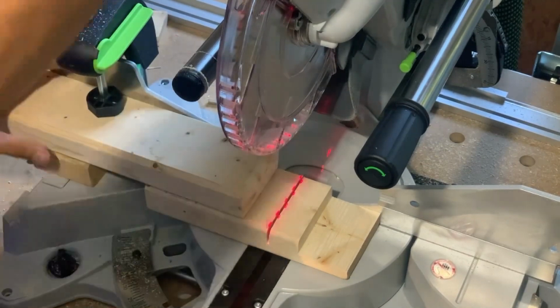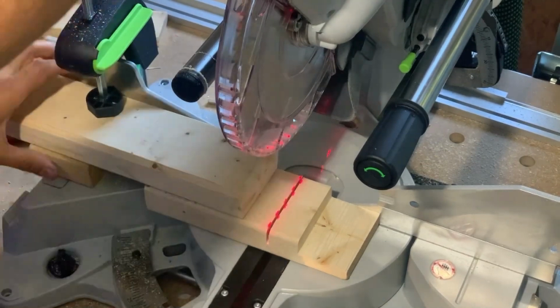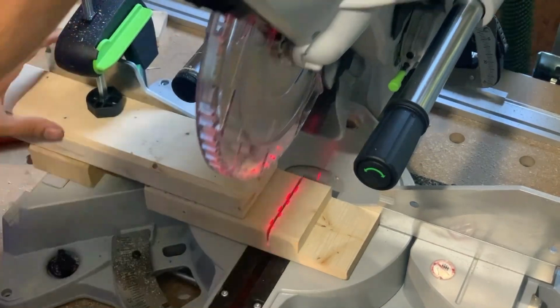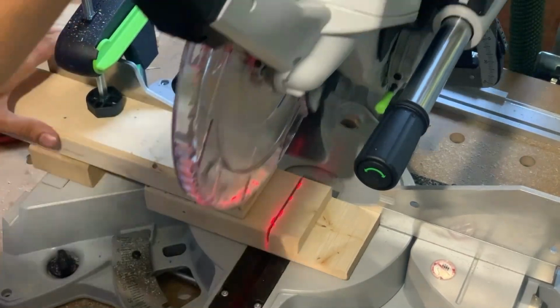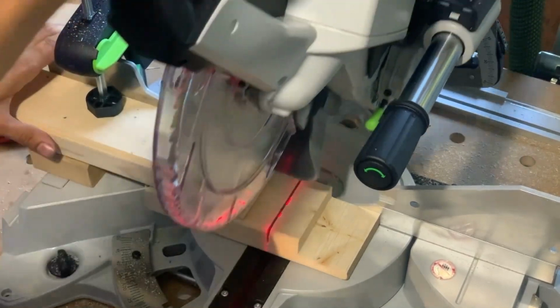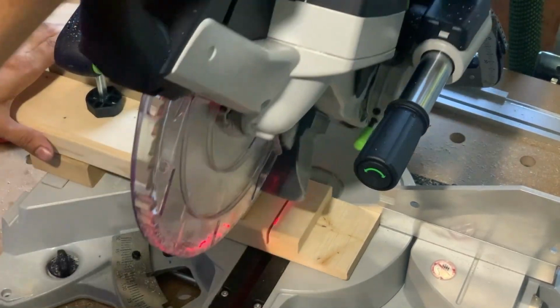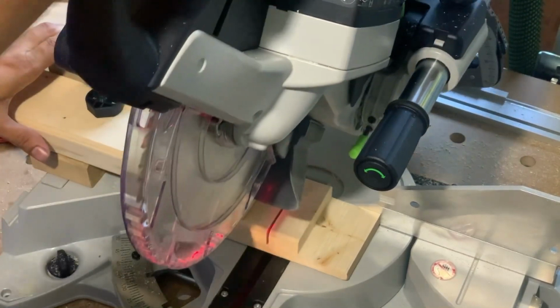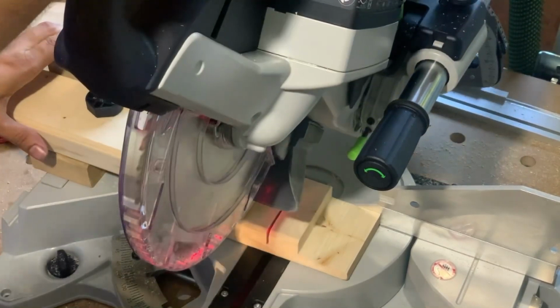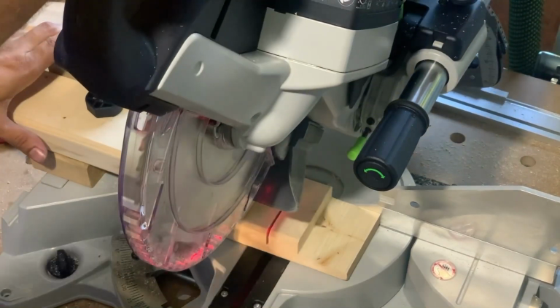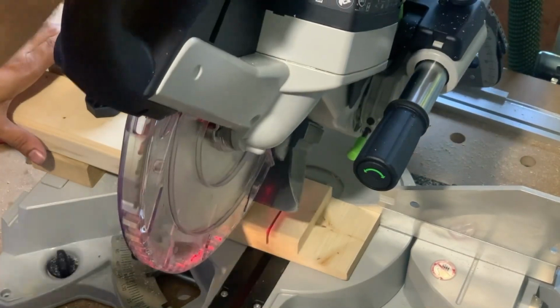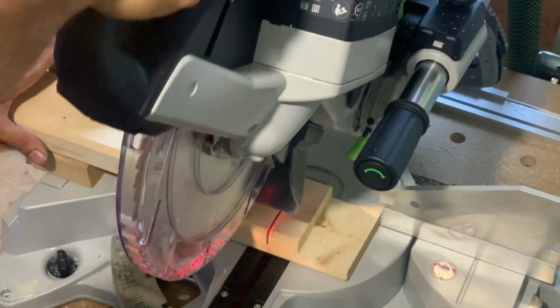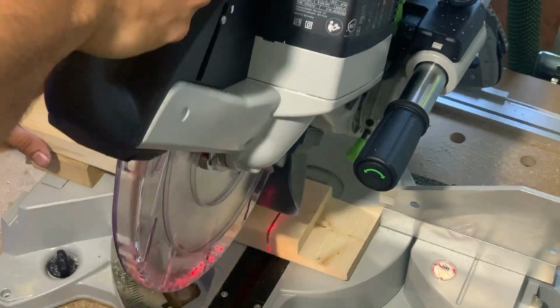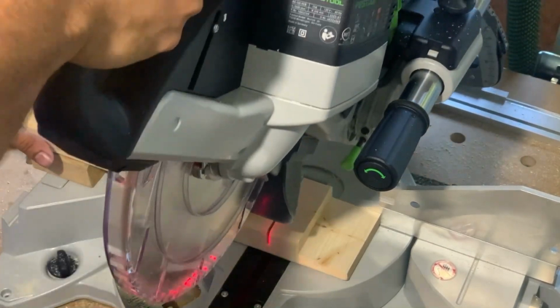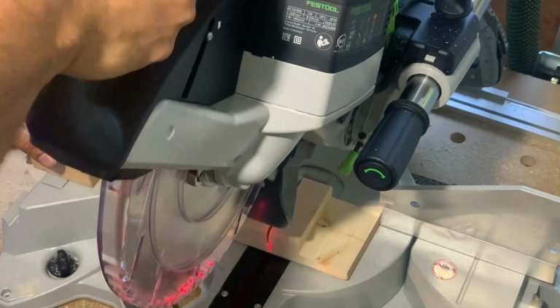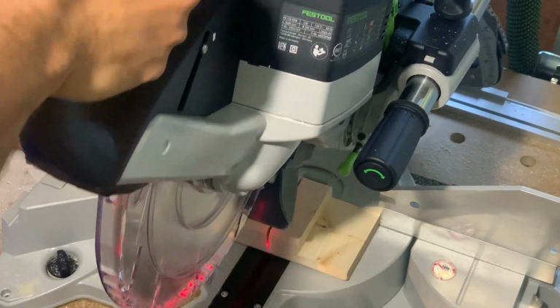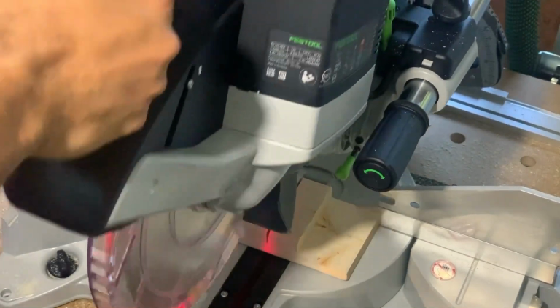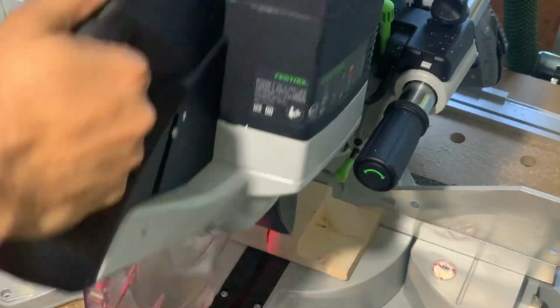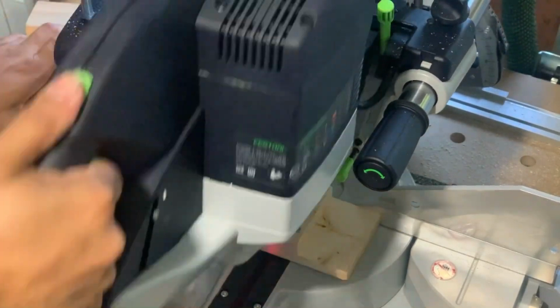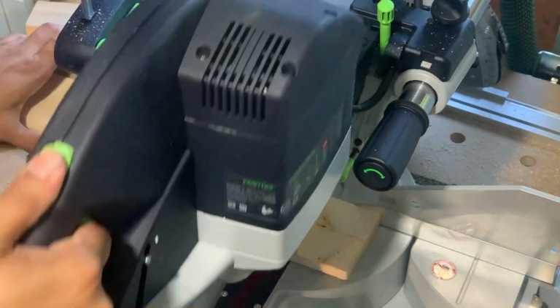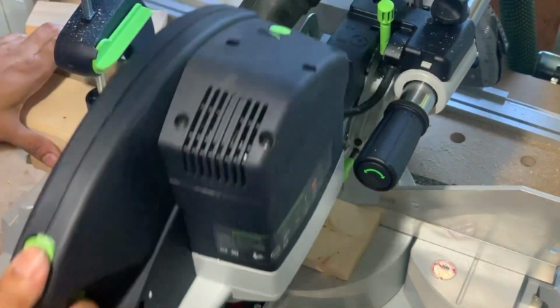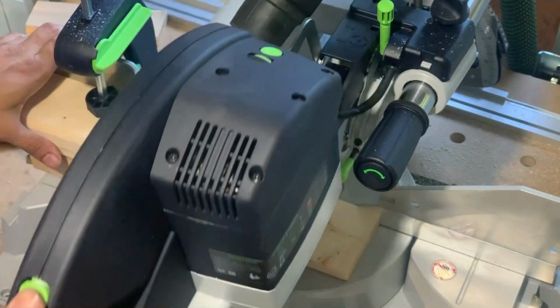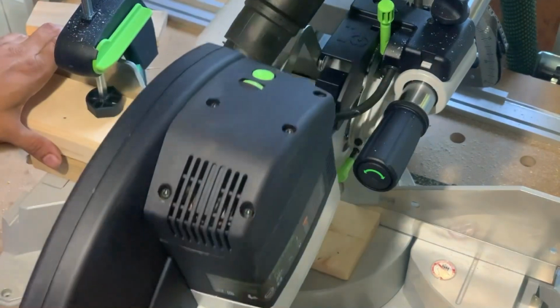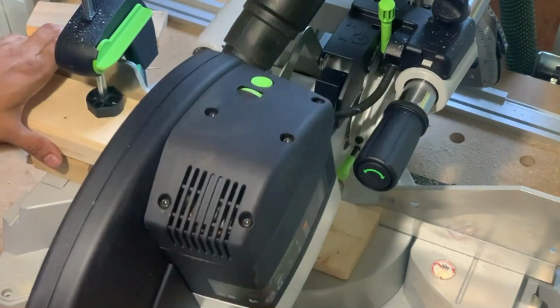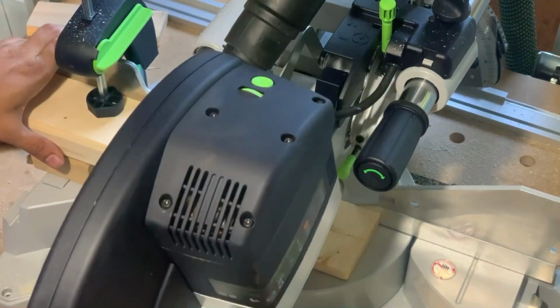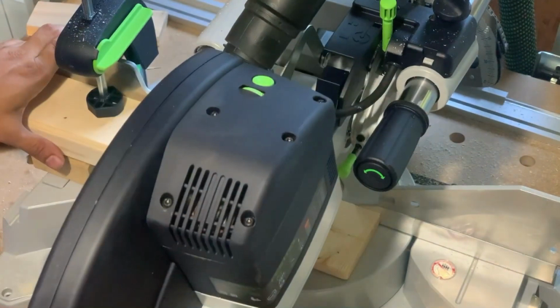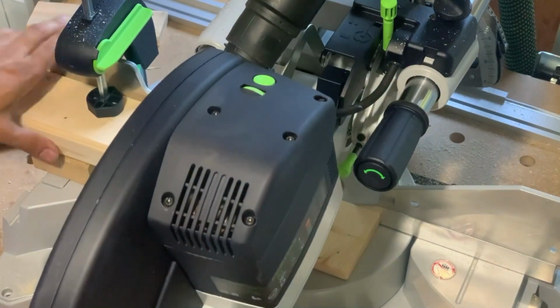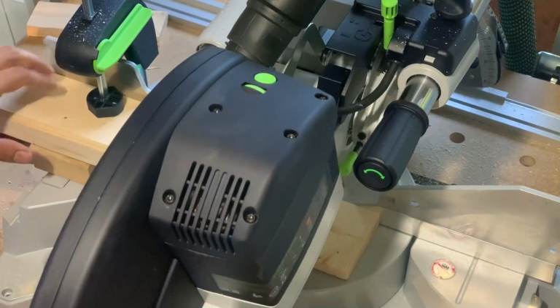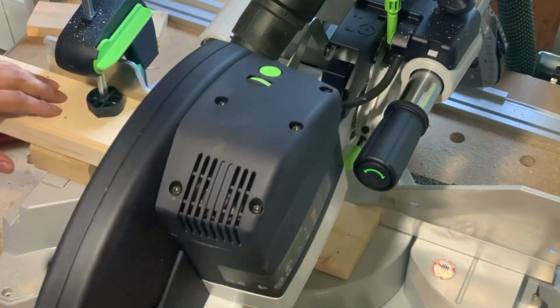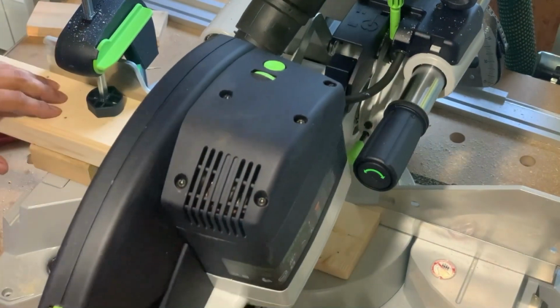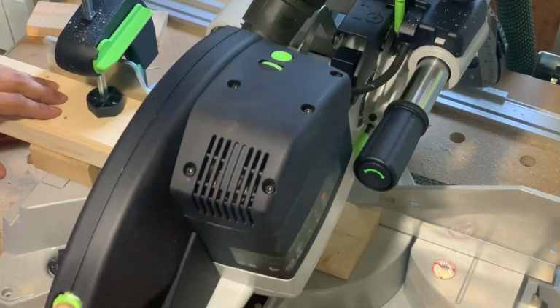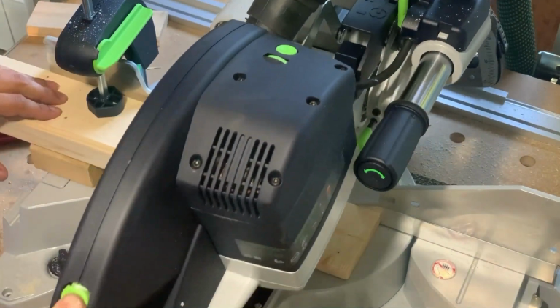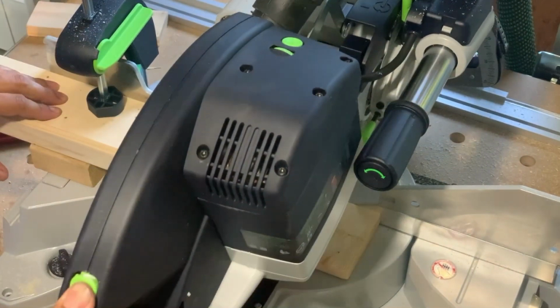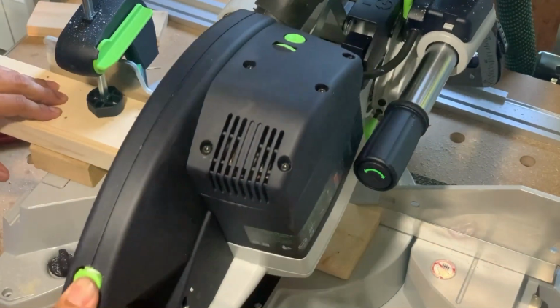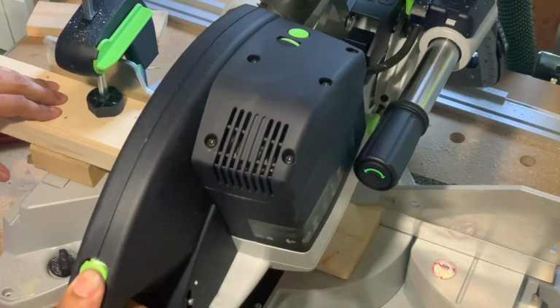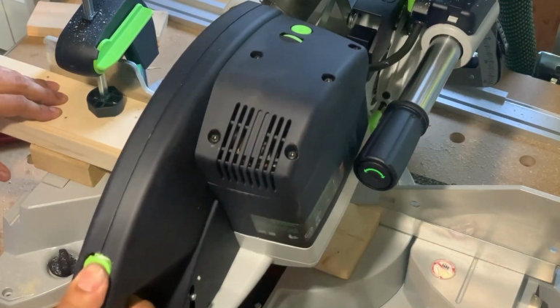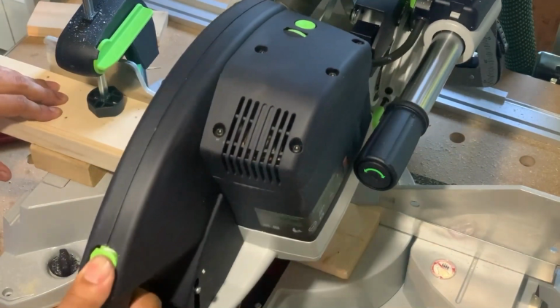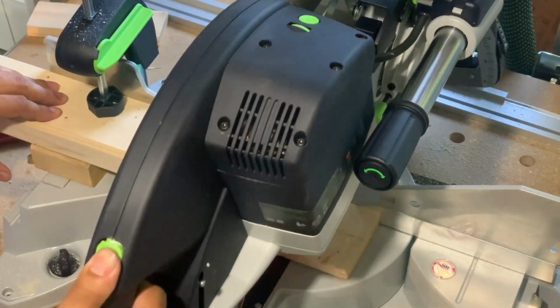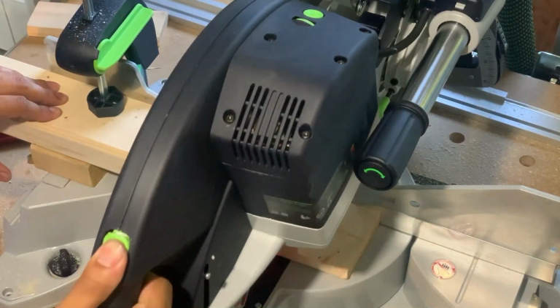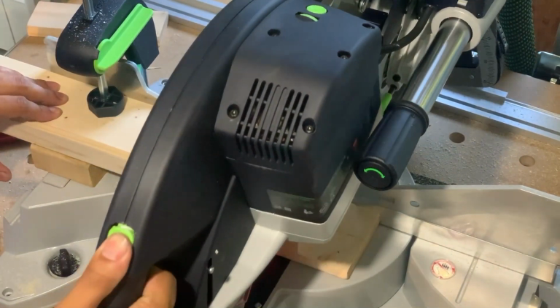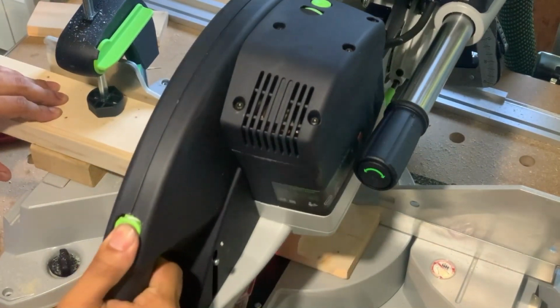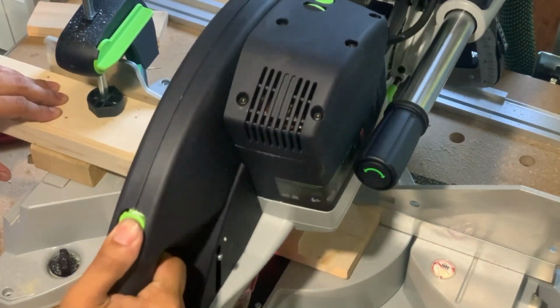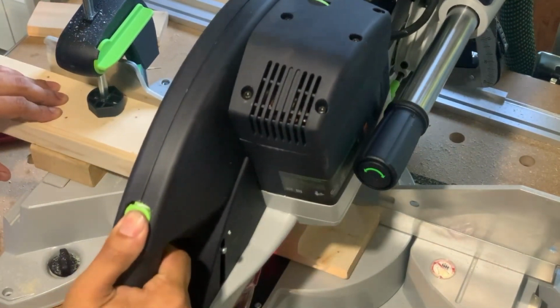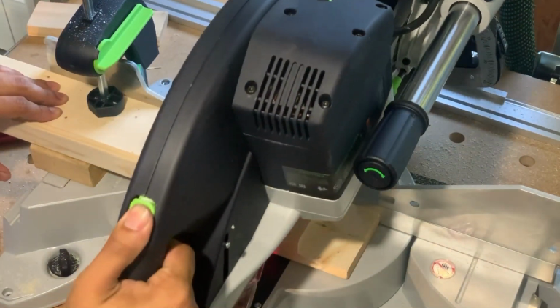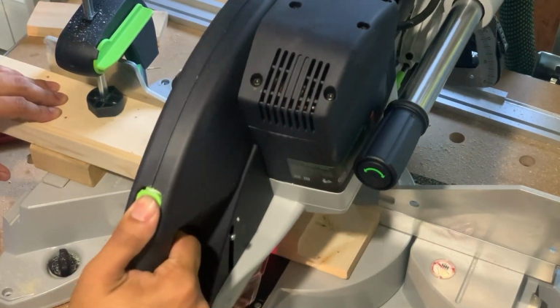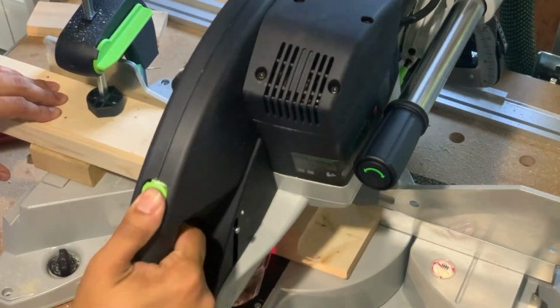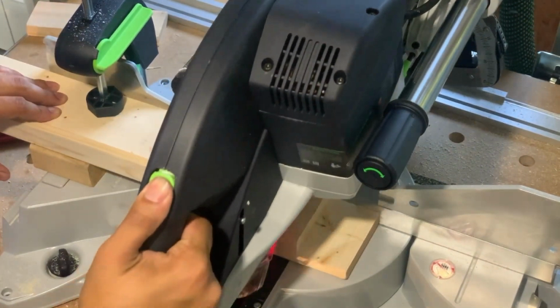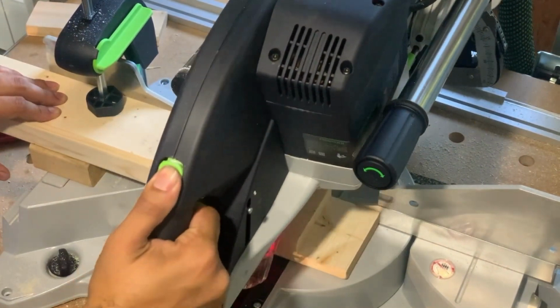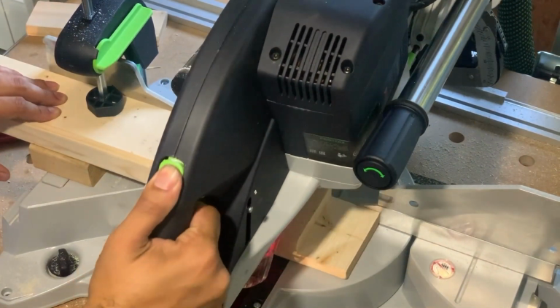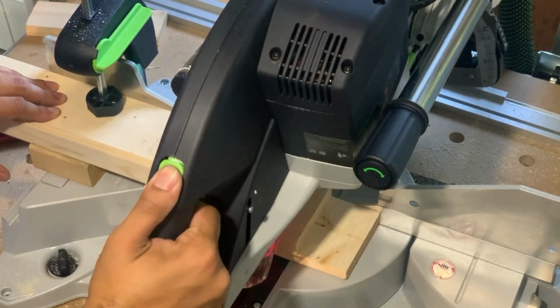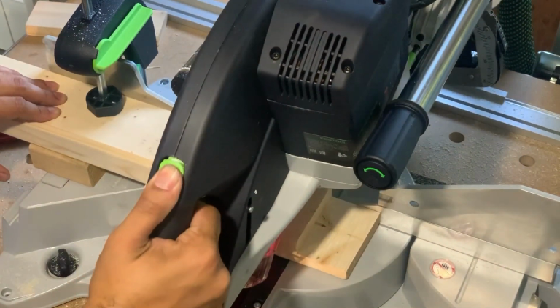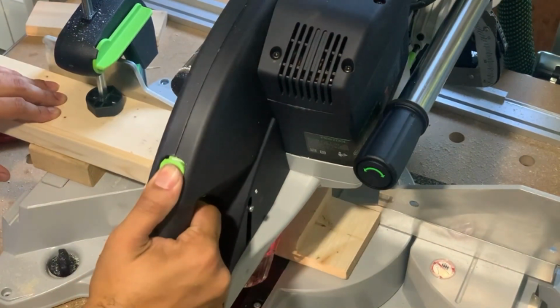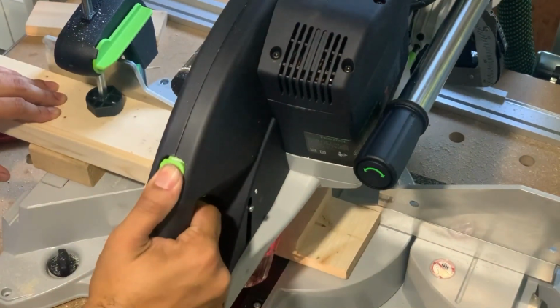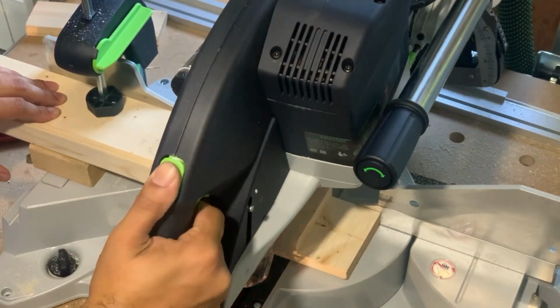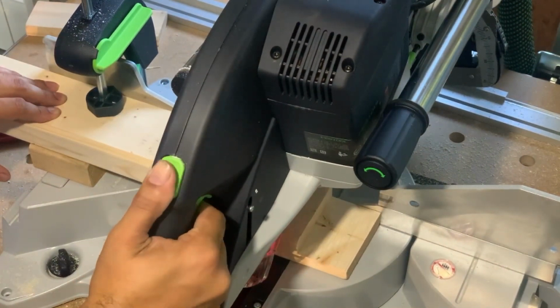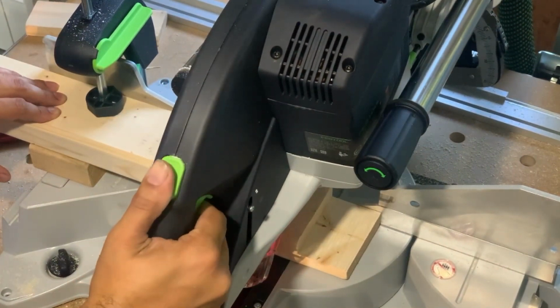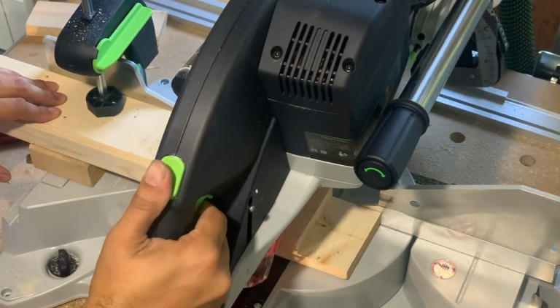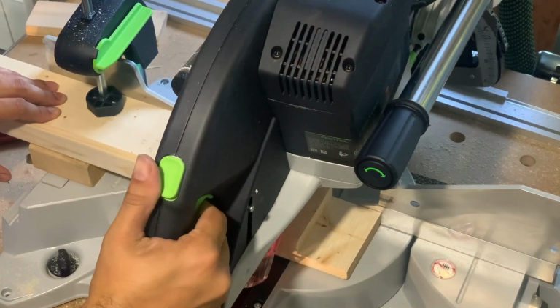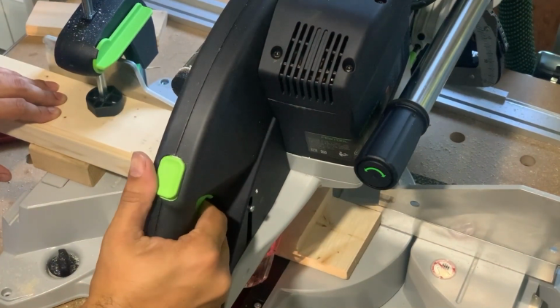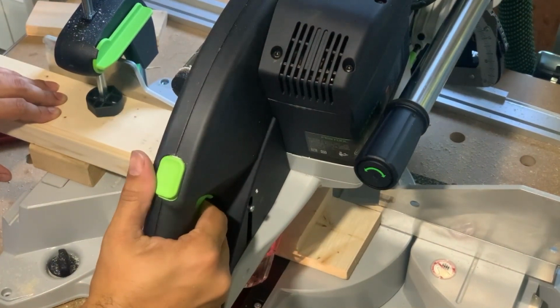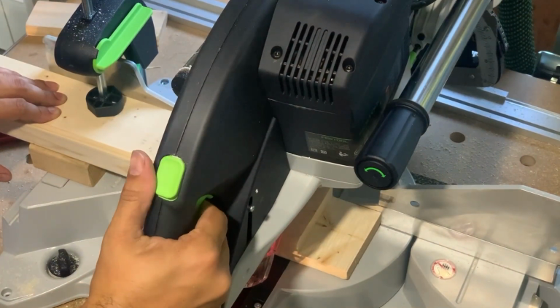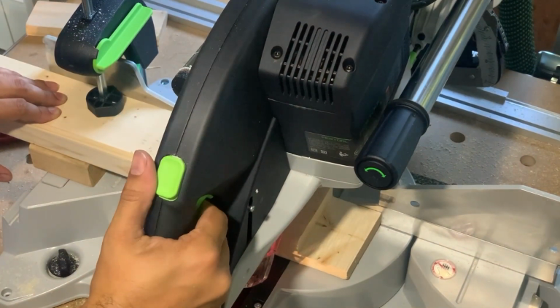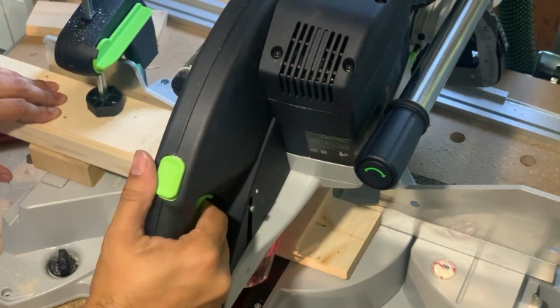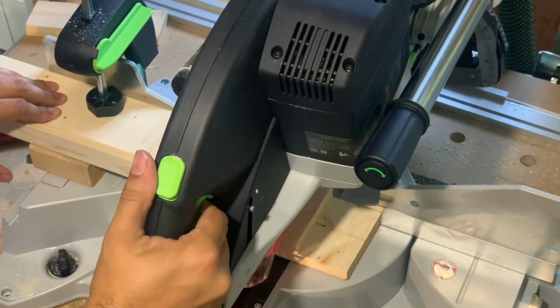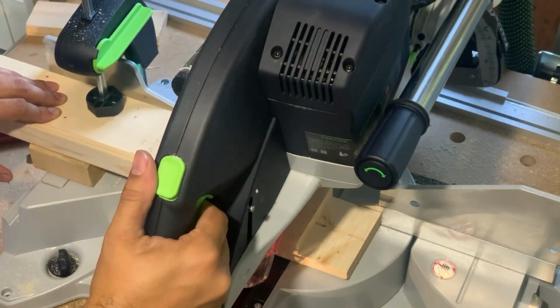A quick tip: when you have a short piece like this, just make a bridge. It's so much safer than trying to have your hand next to the blade.